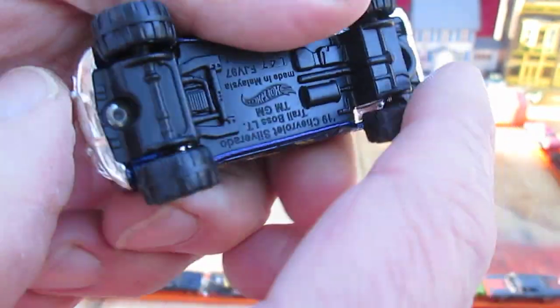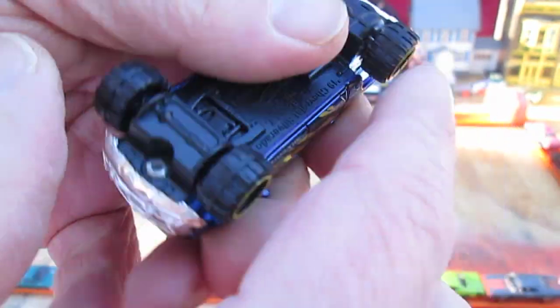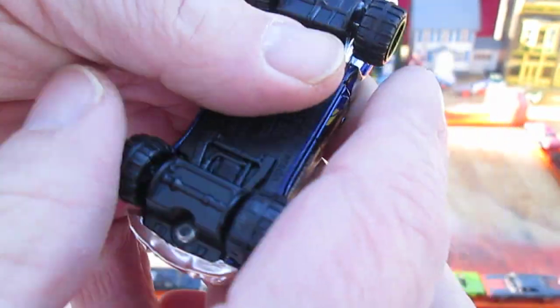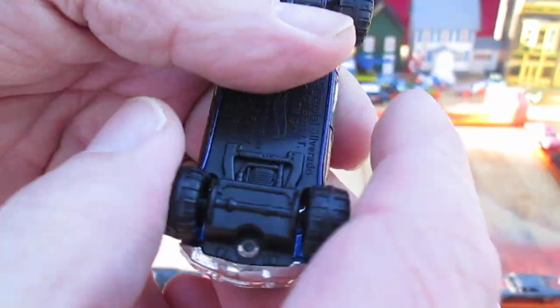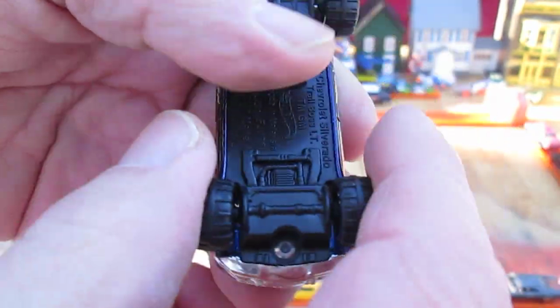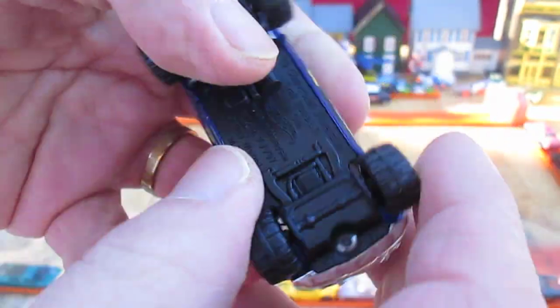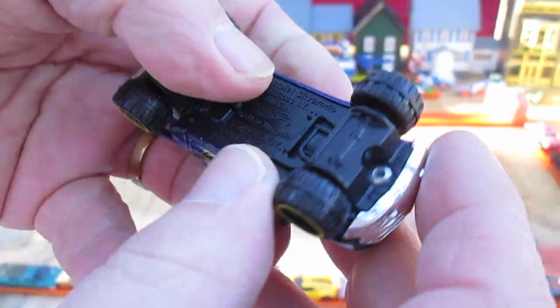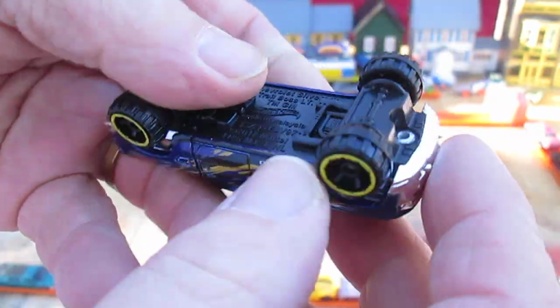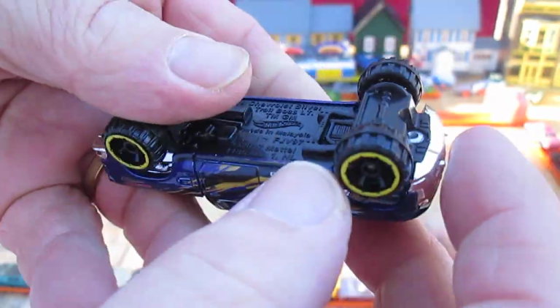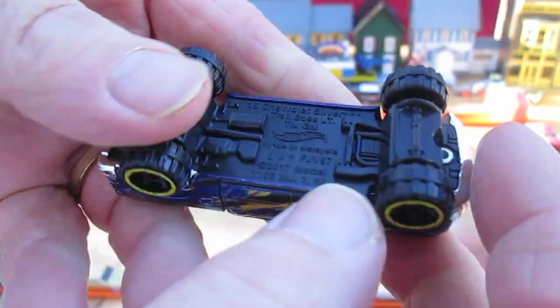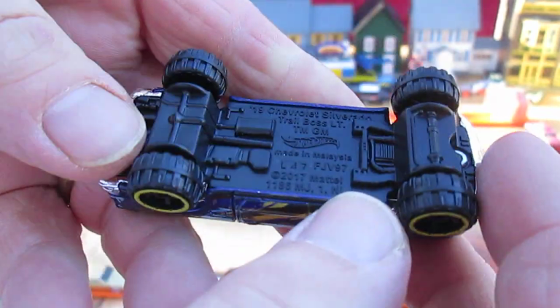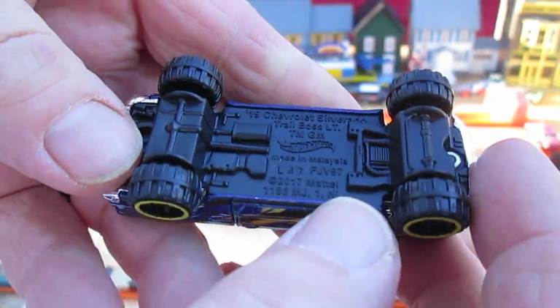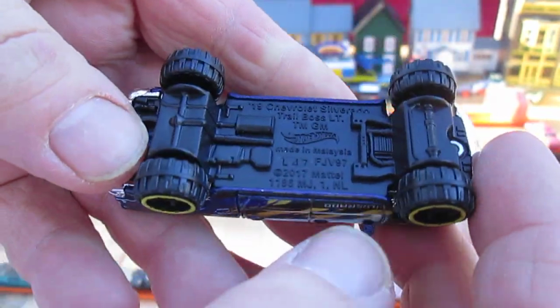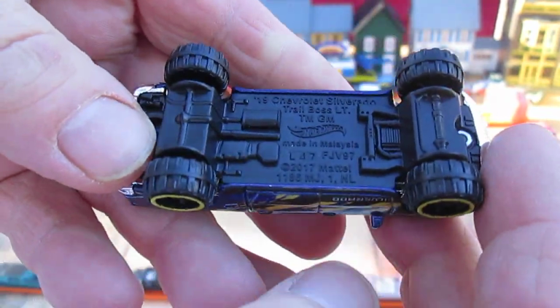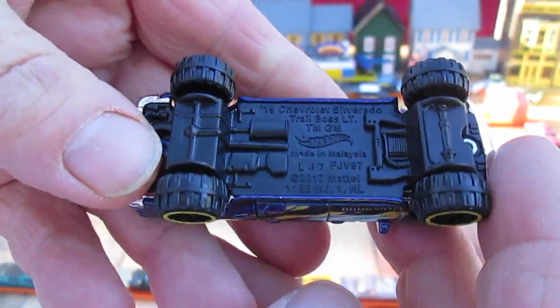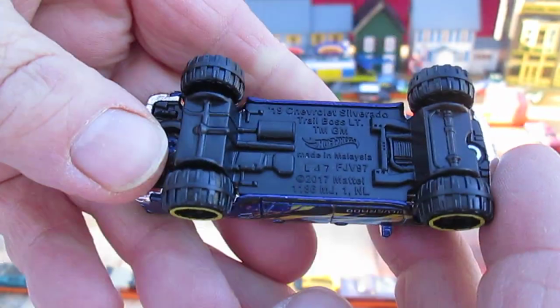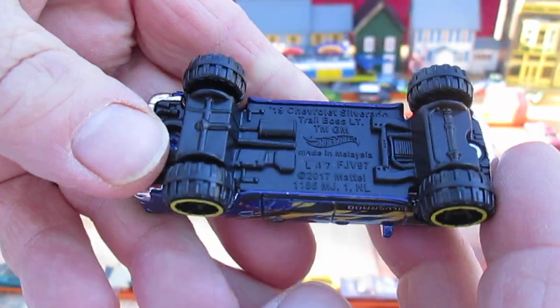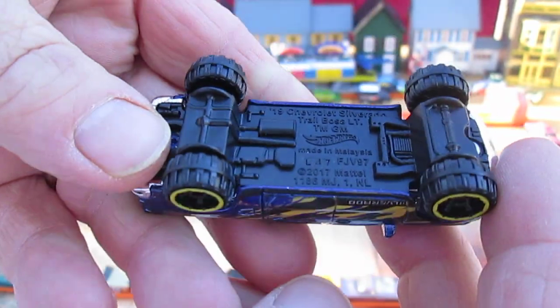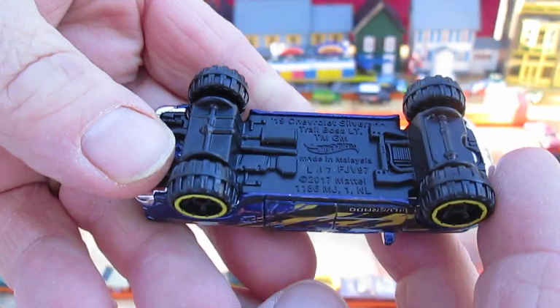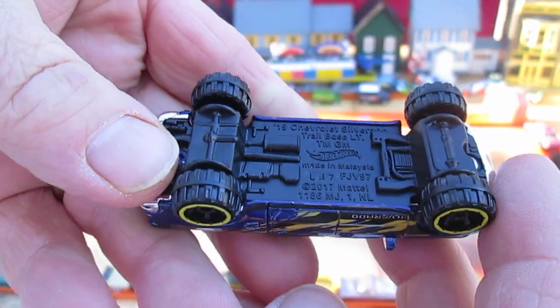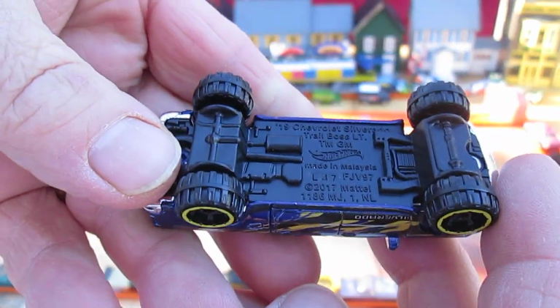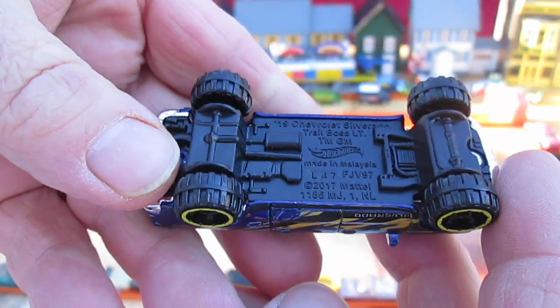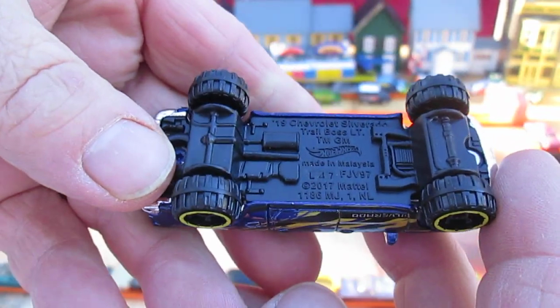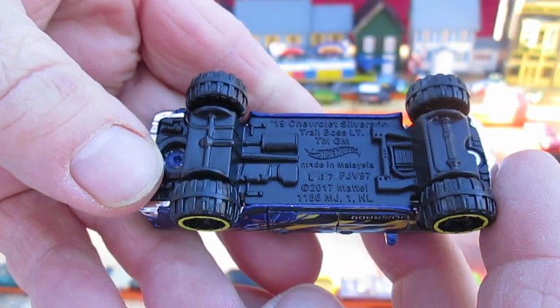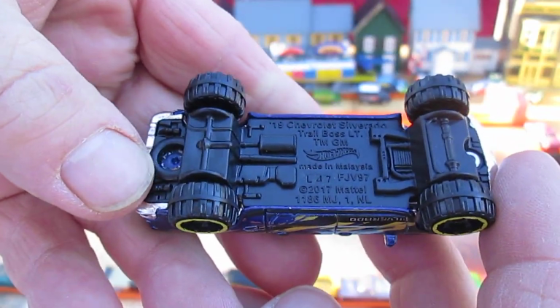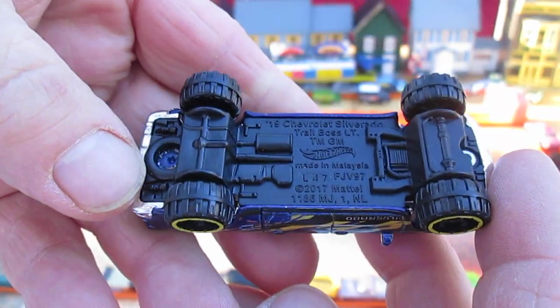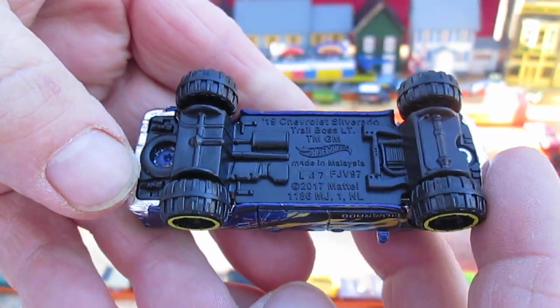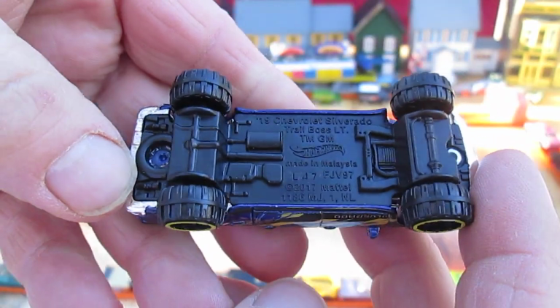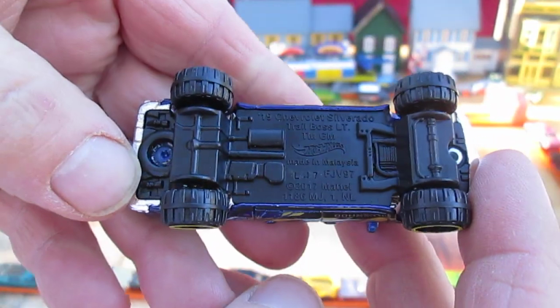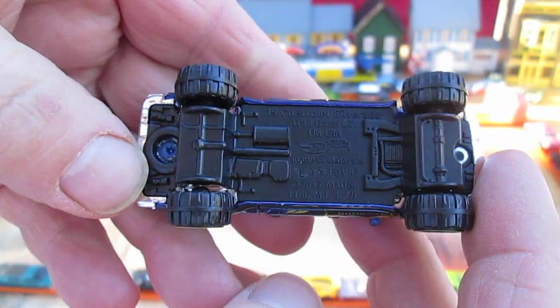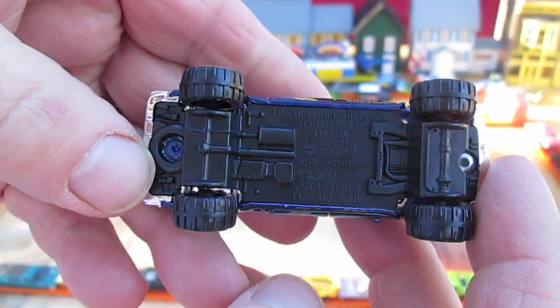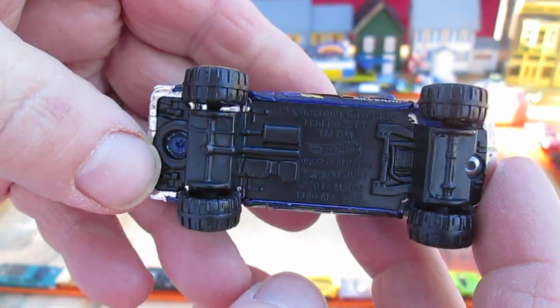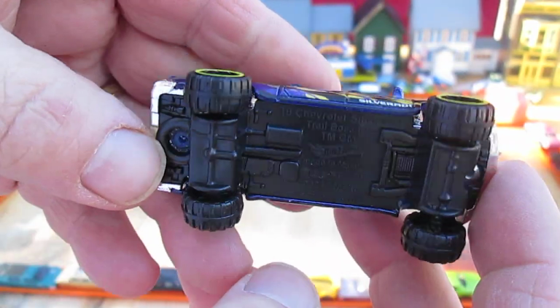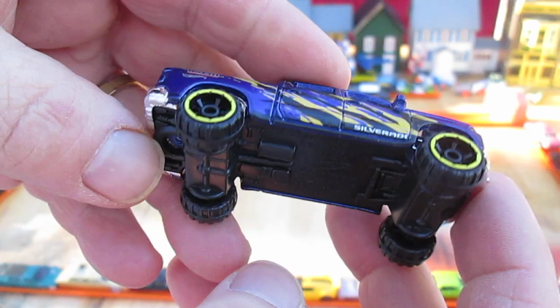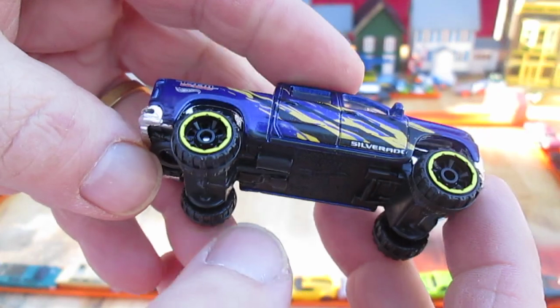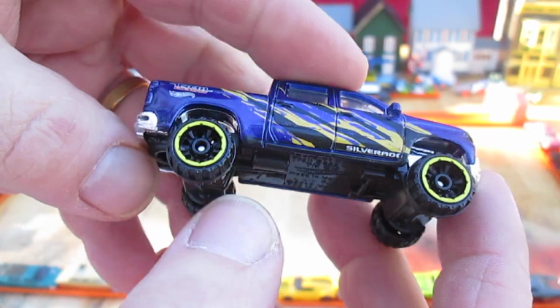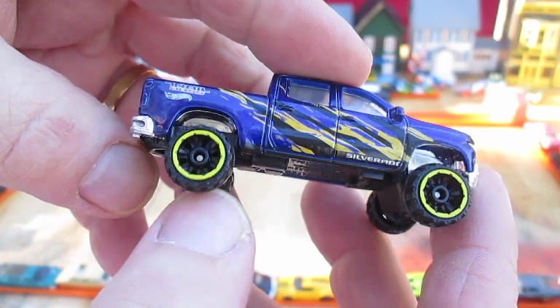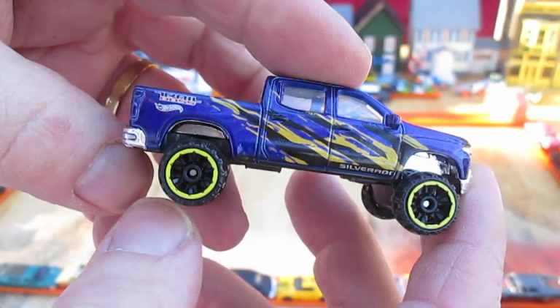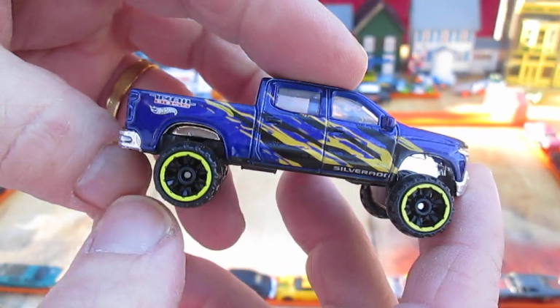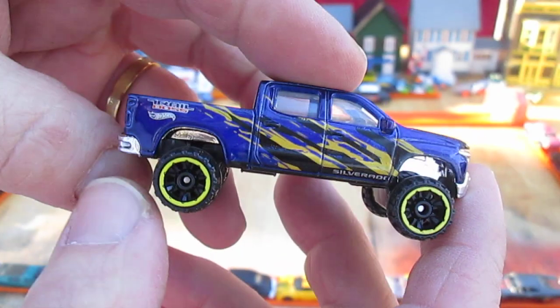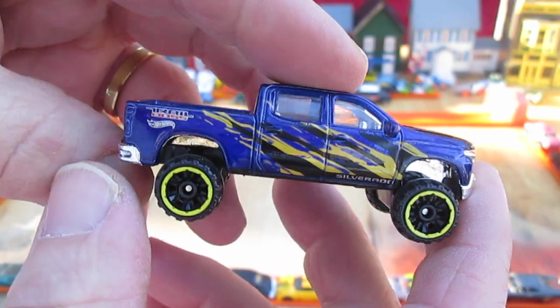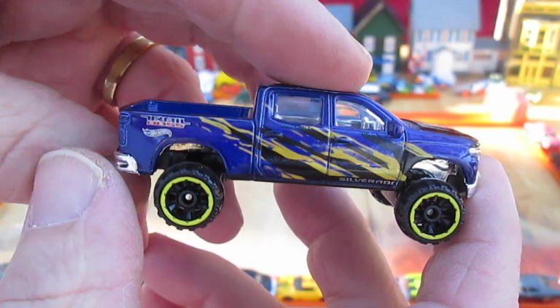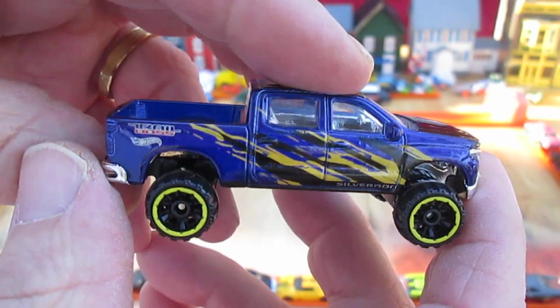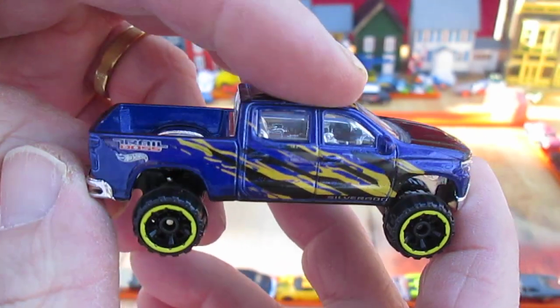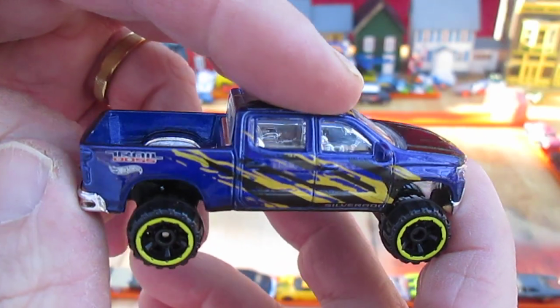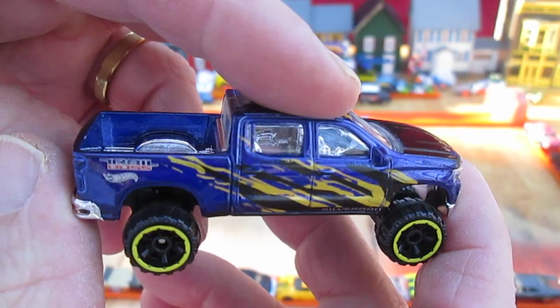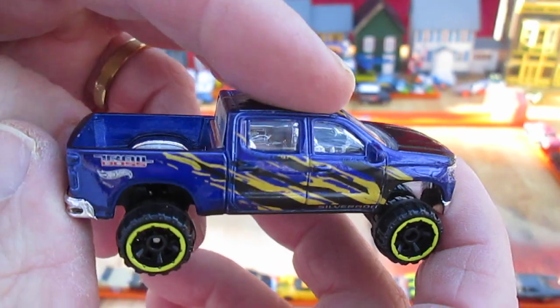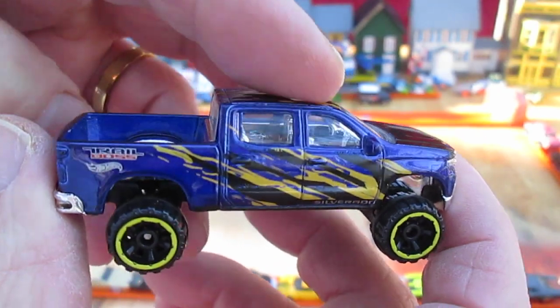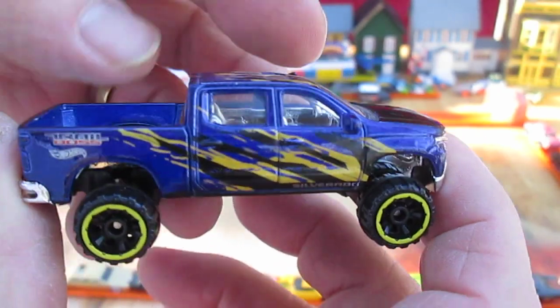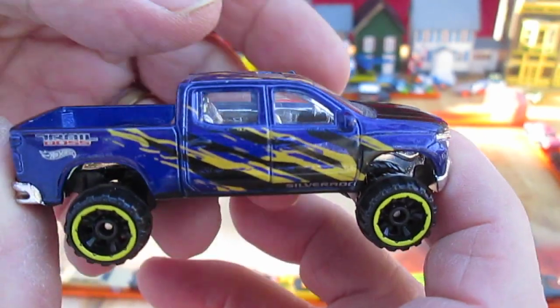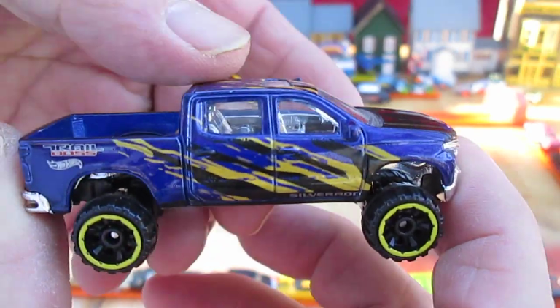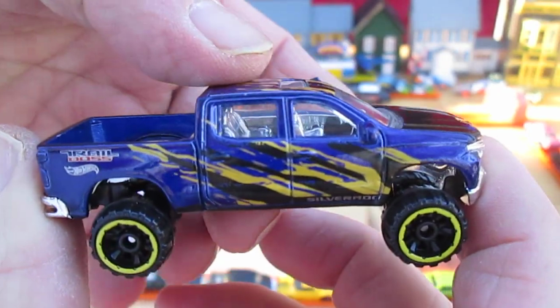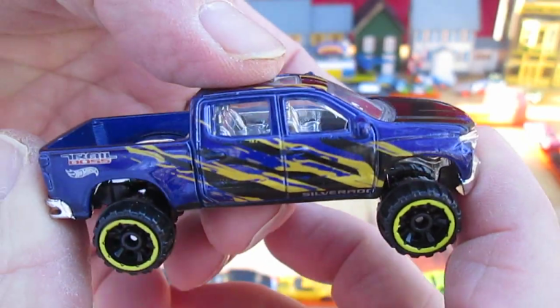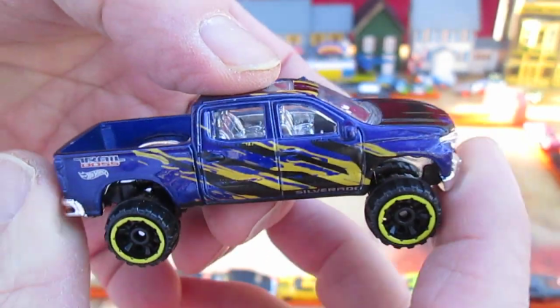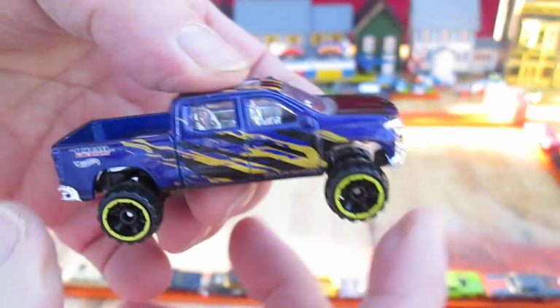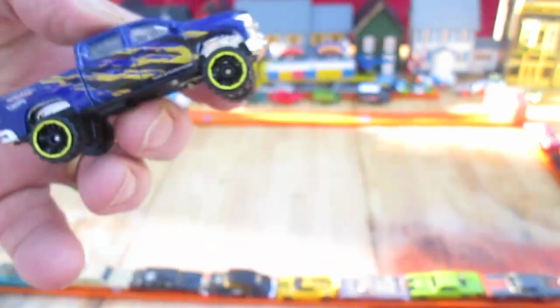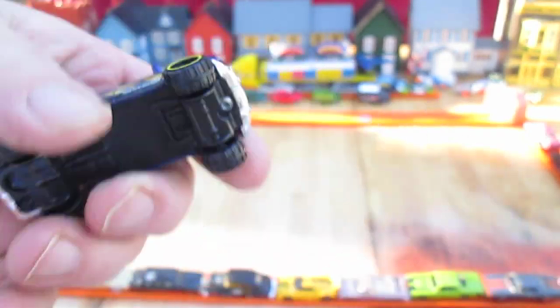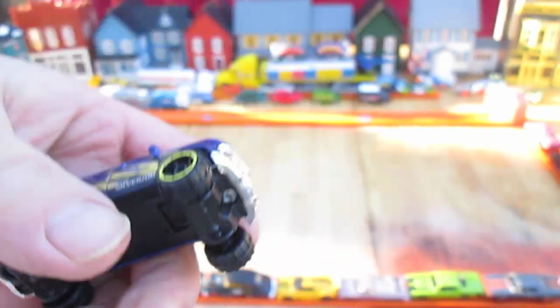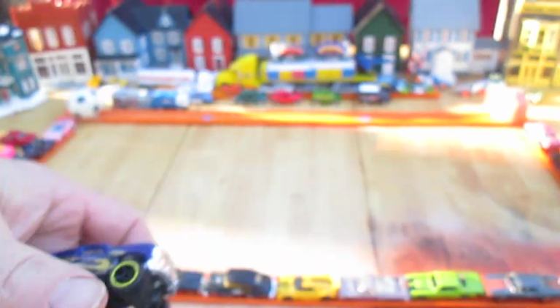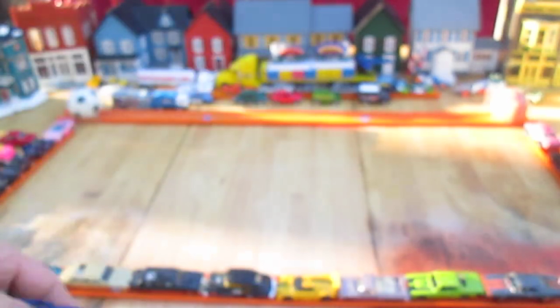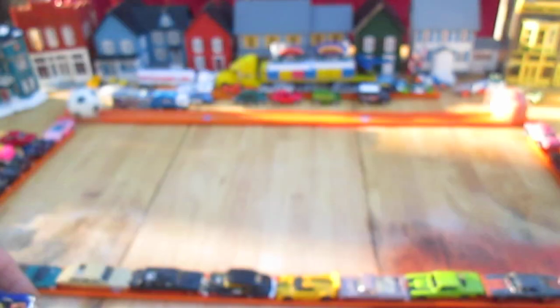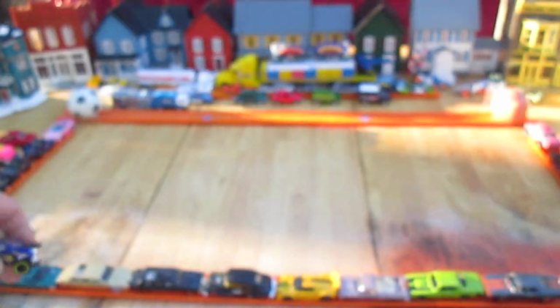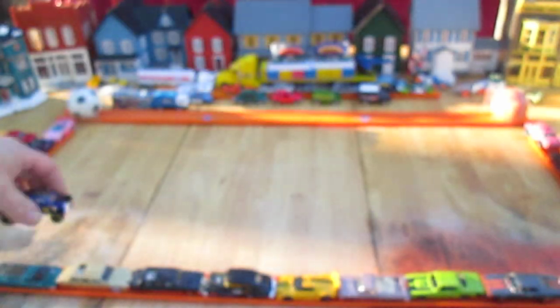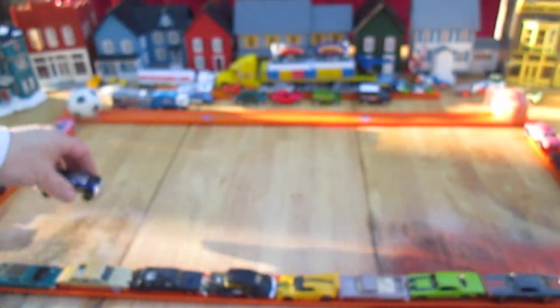Plastic bottom, made in Malaysia. Let's see how this thing rolls.